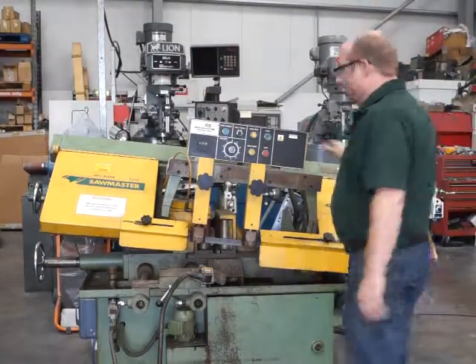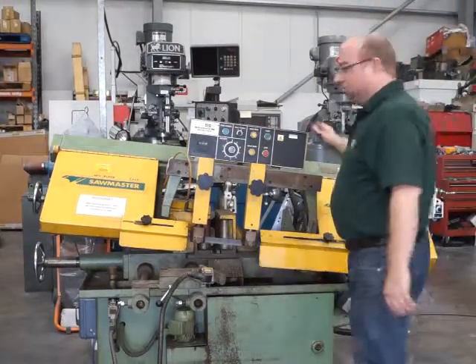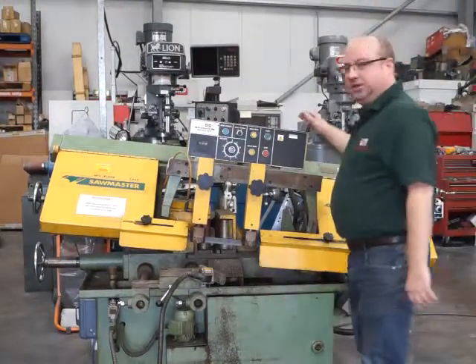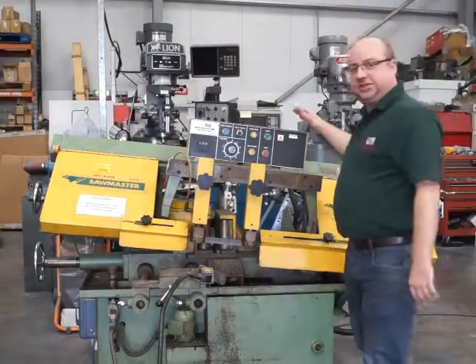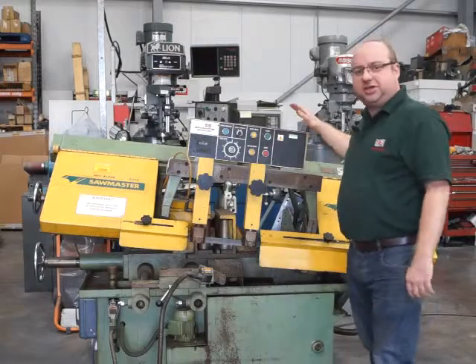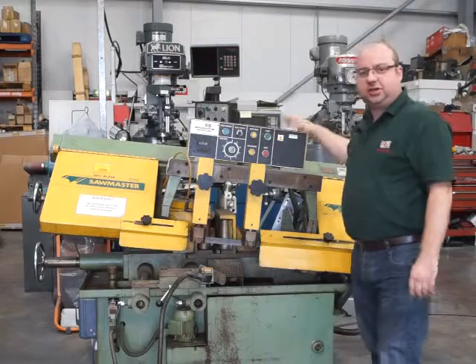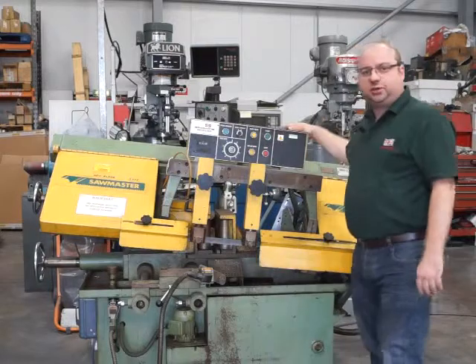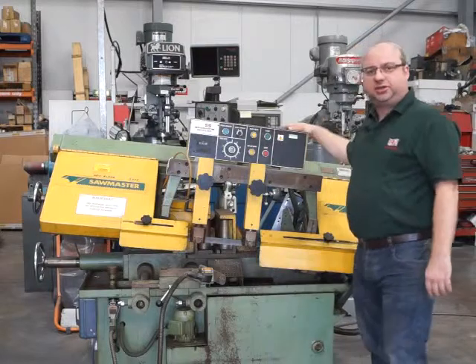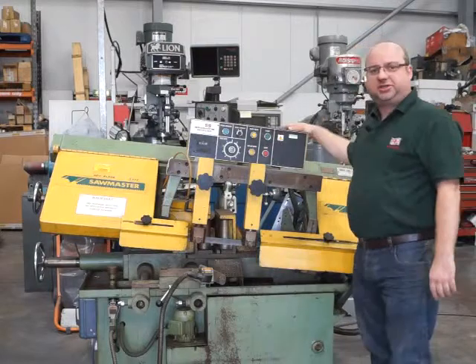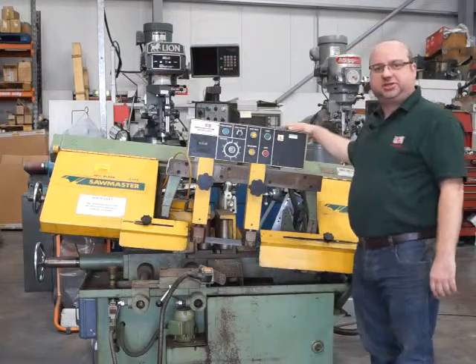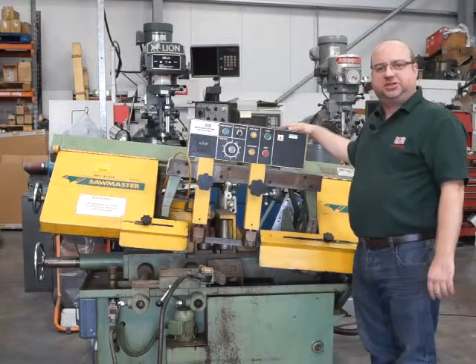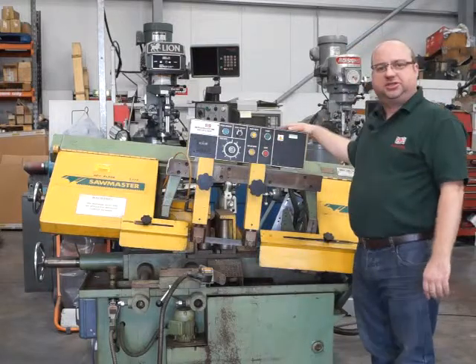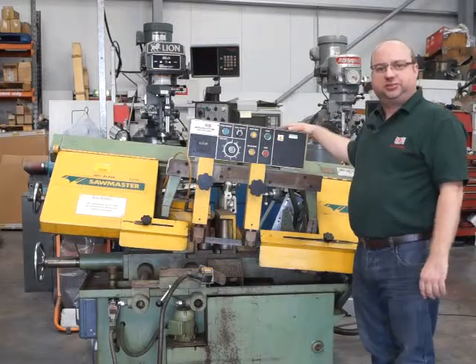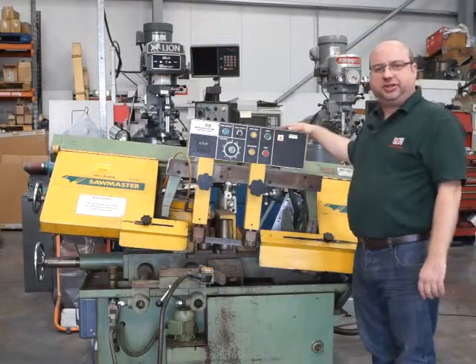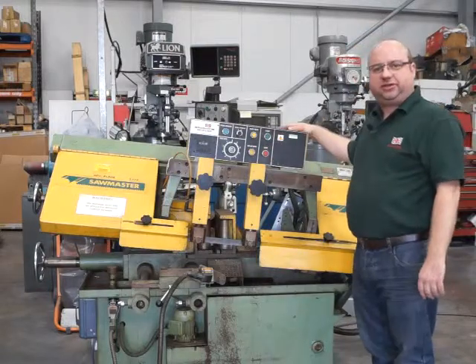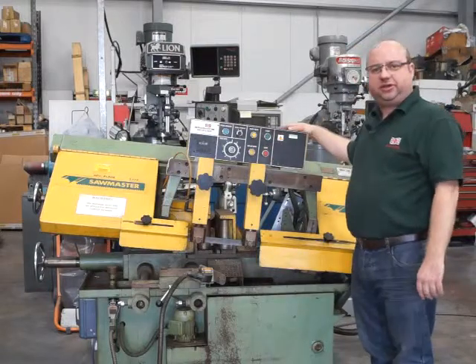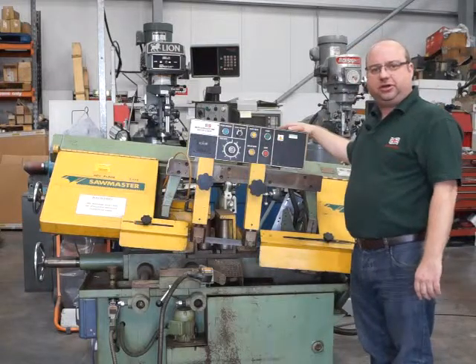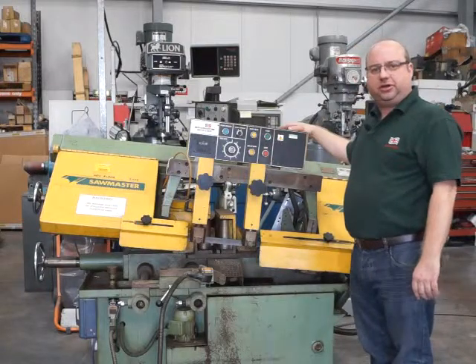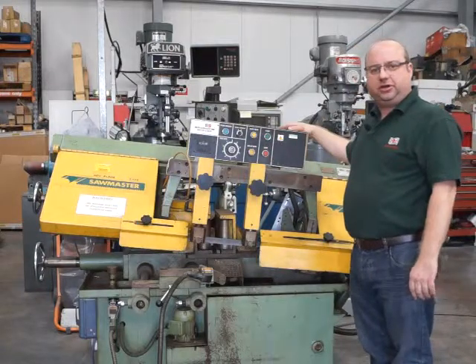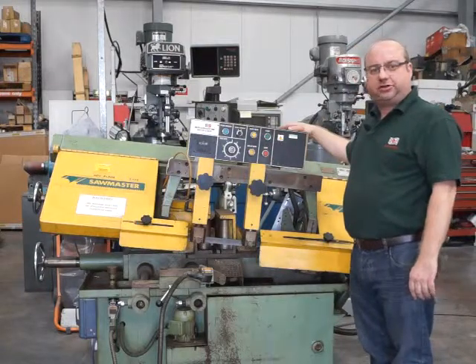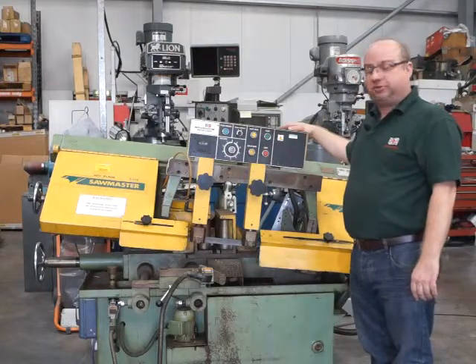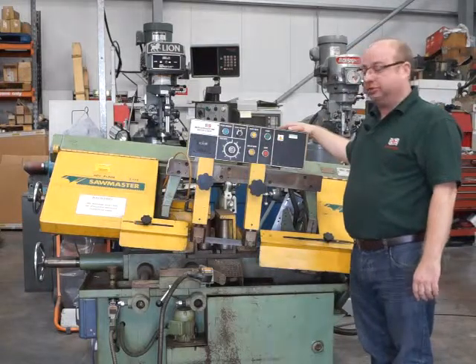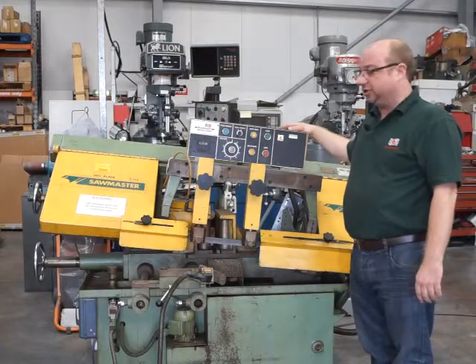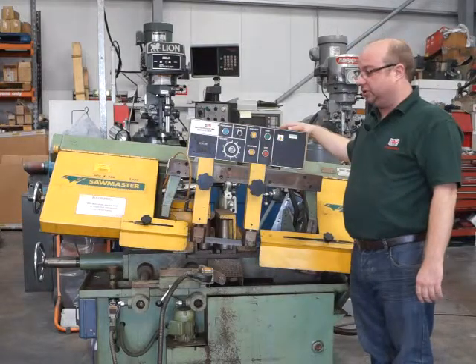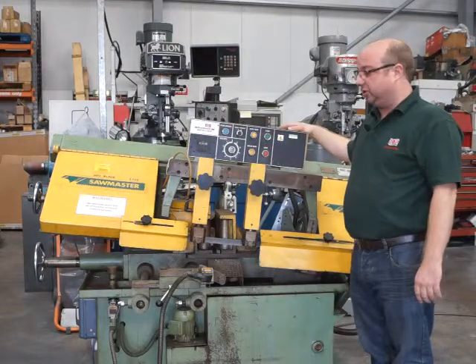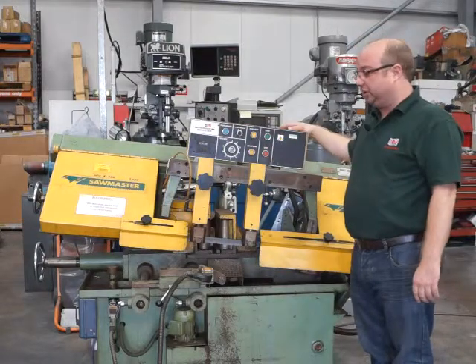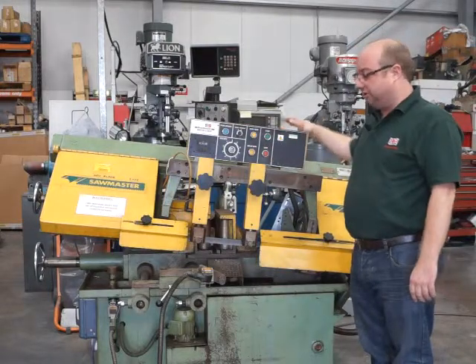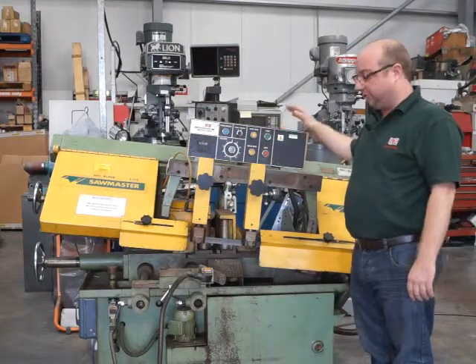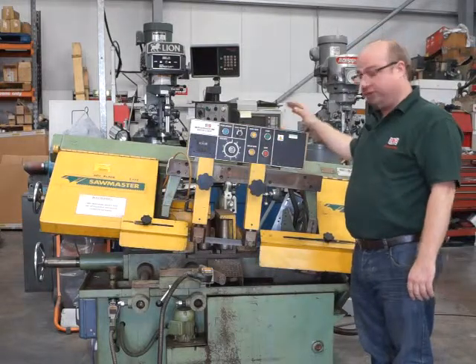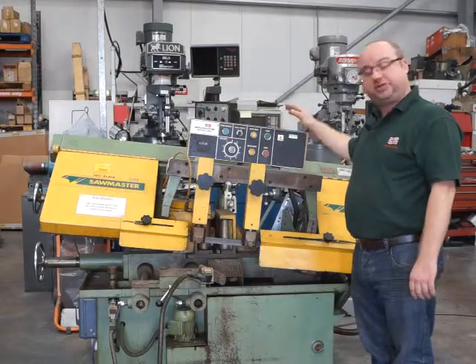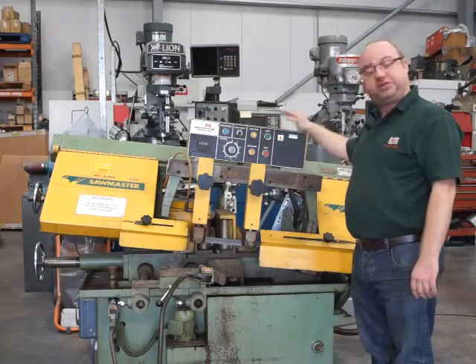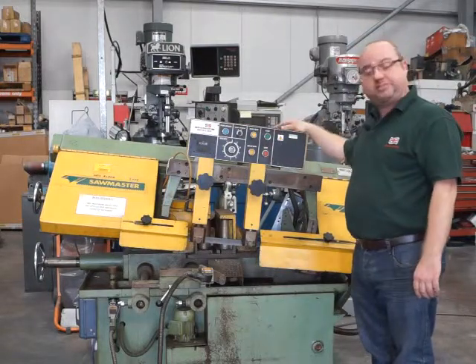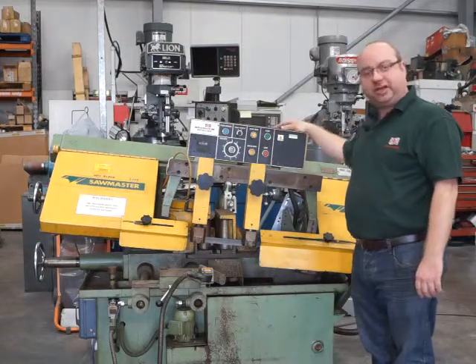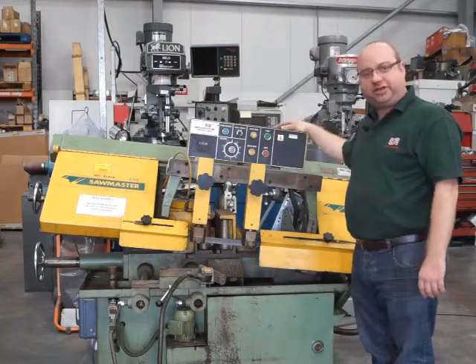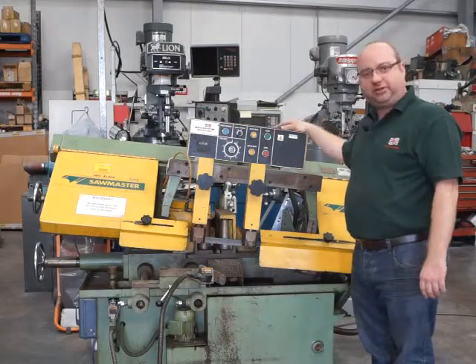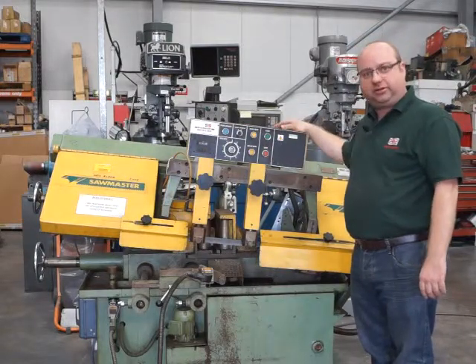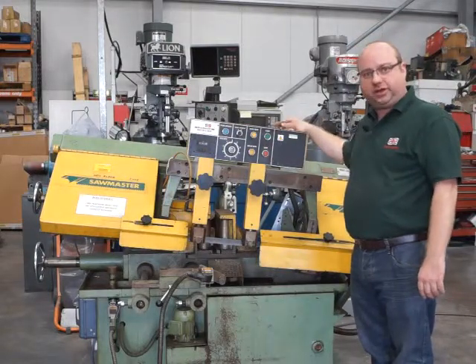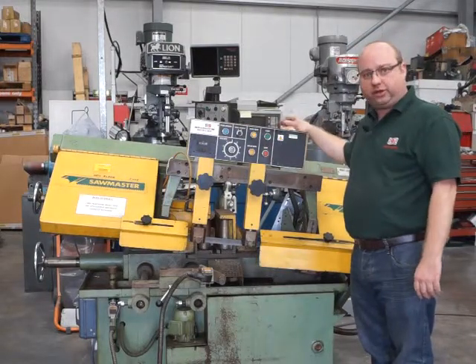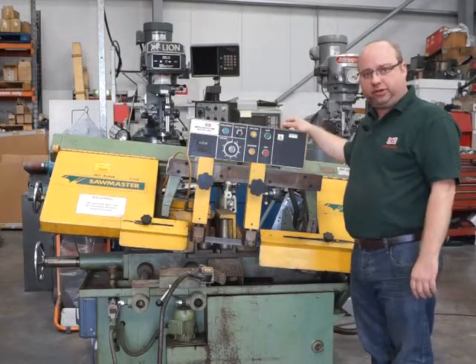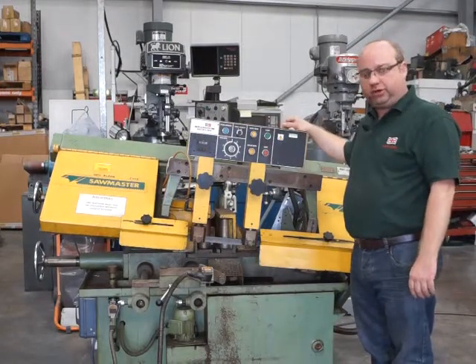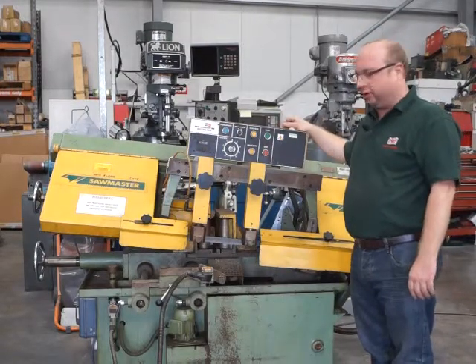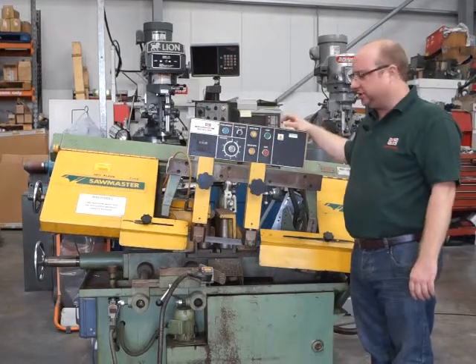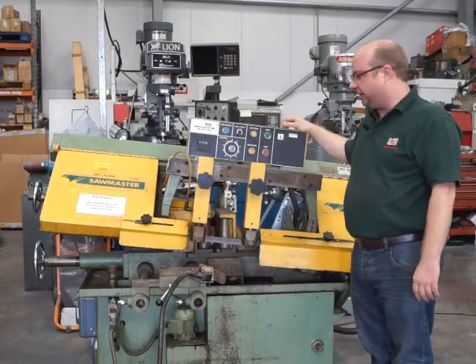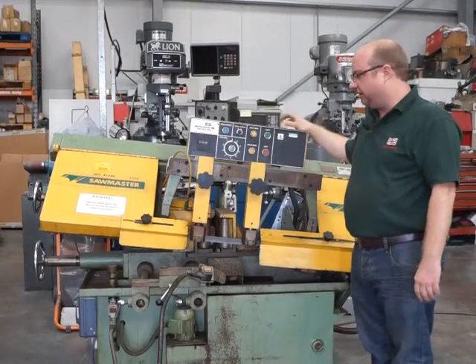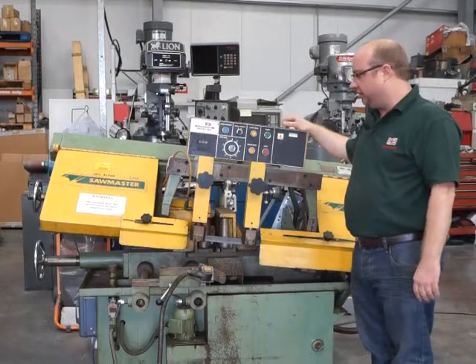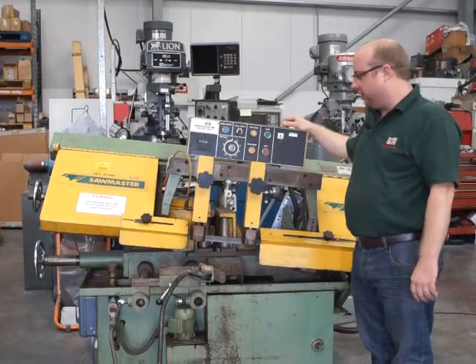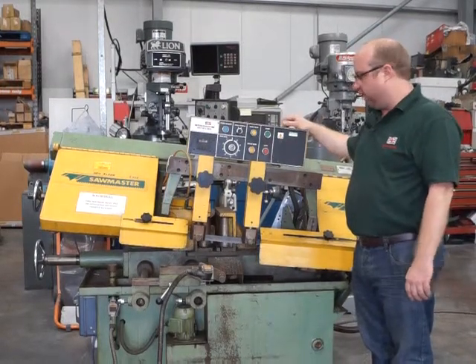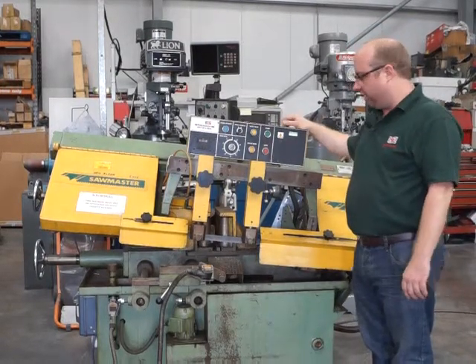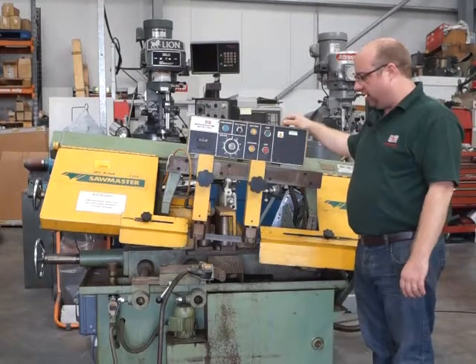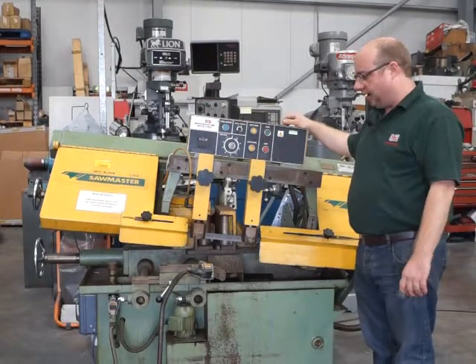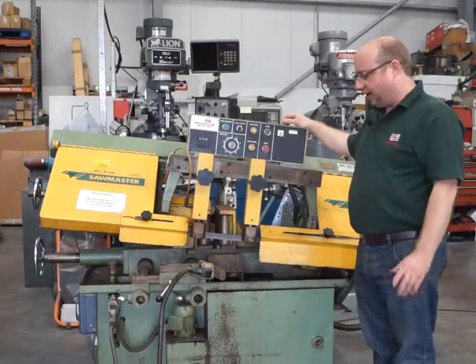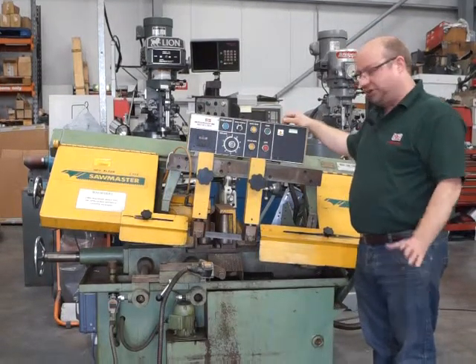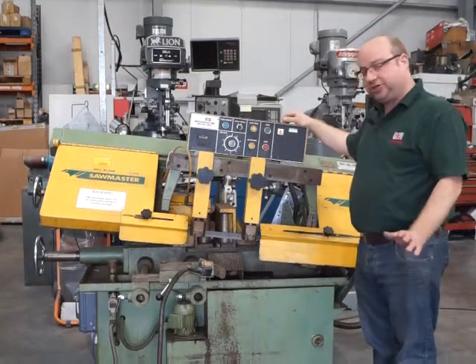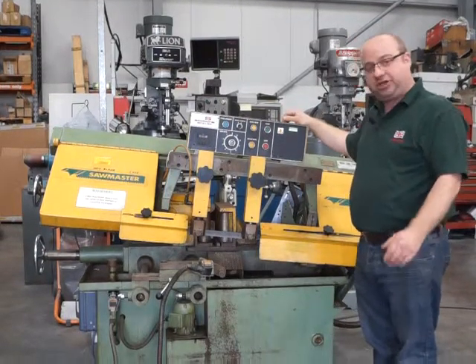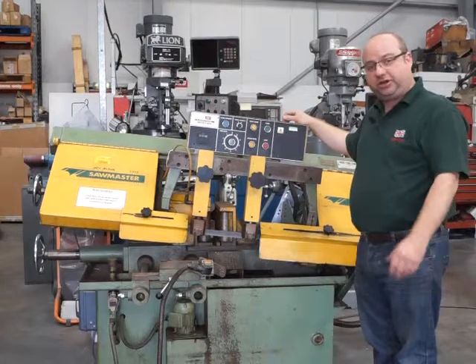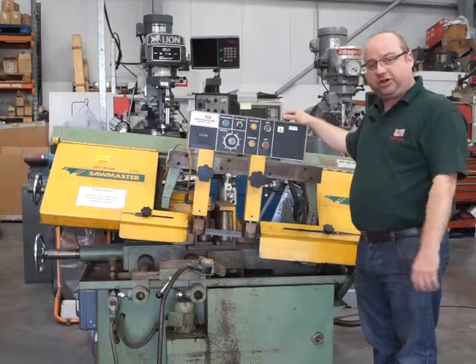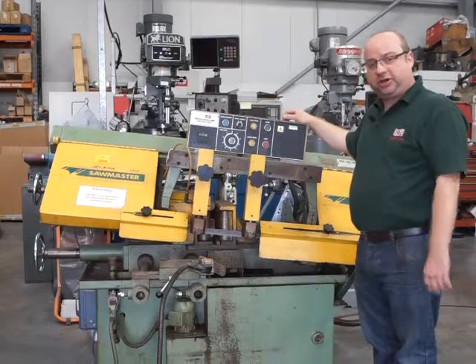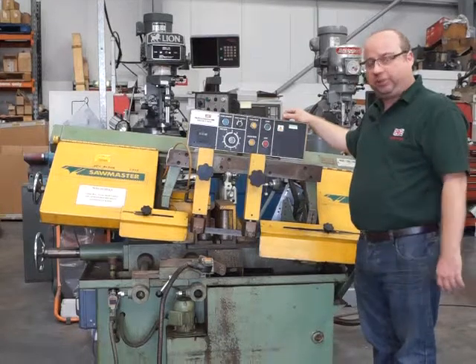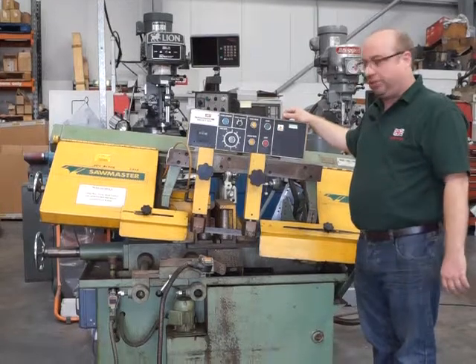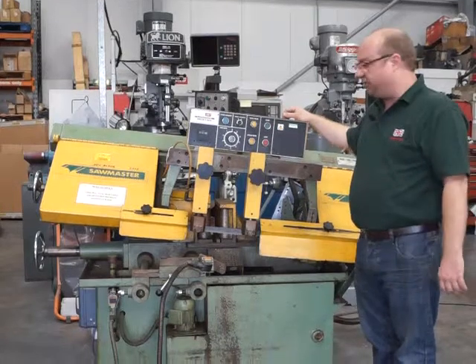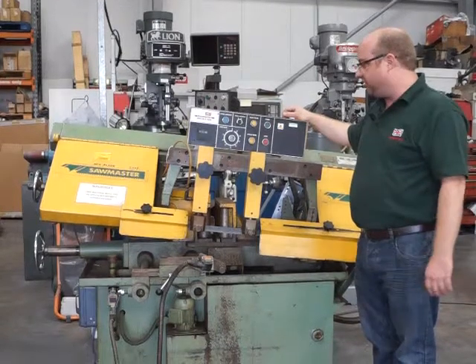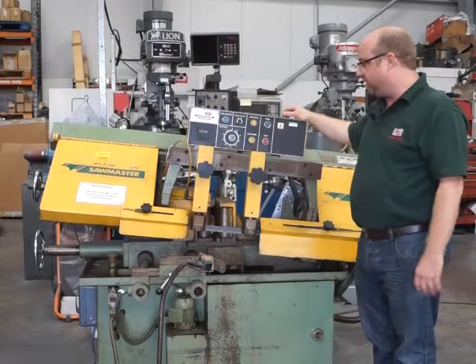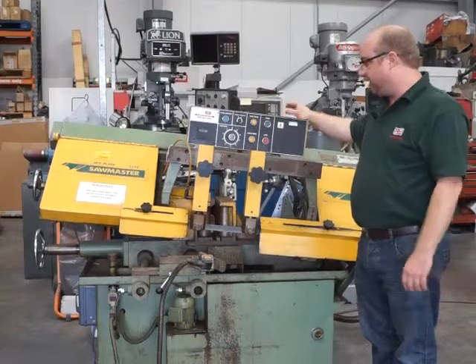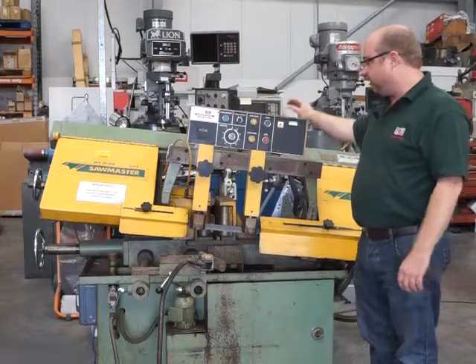This is our Qualterson Smith saw. It can be used in manual or auto, and I'll just show you the operation now.